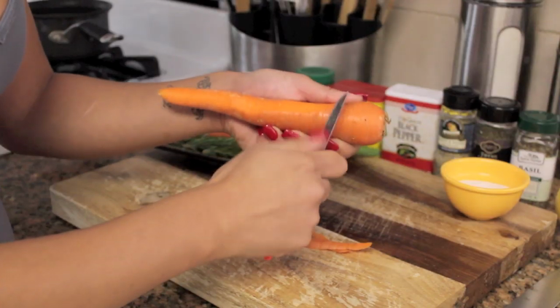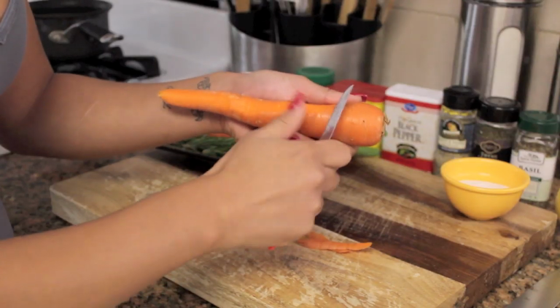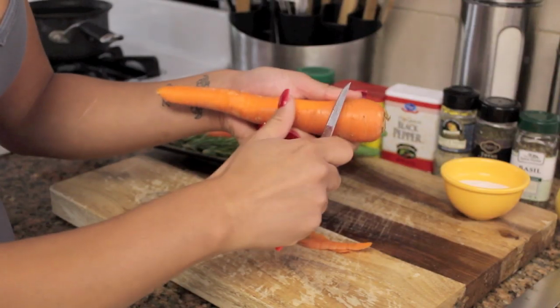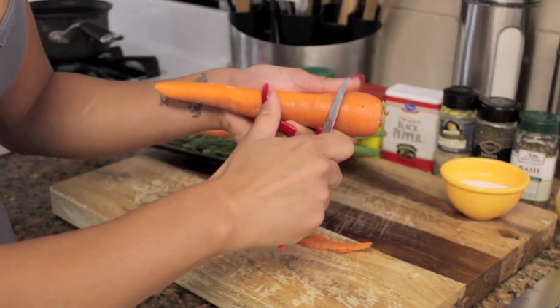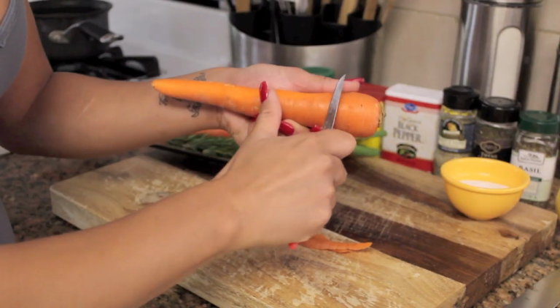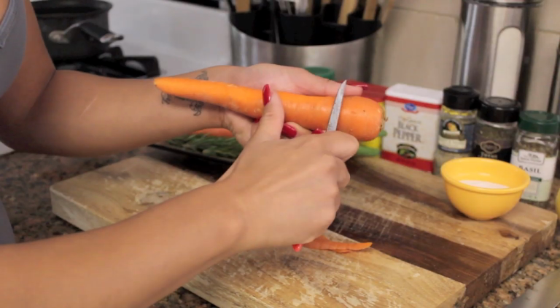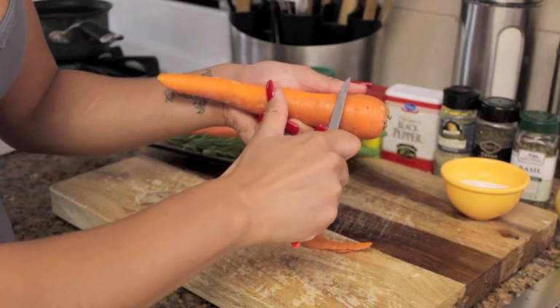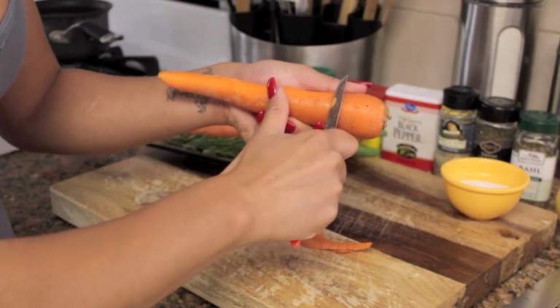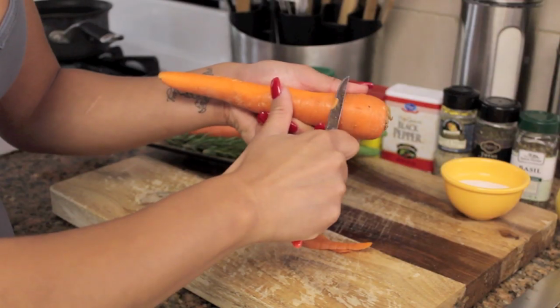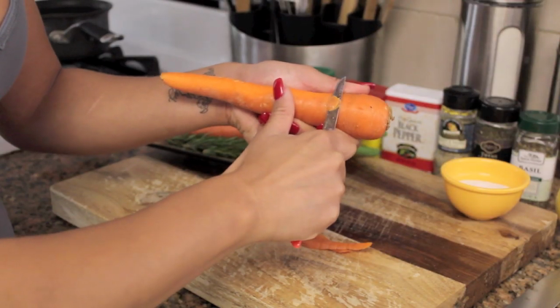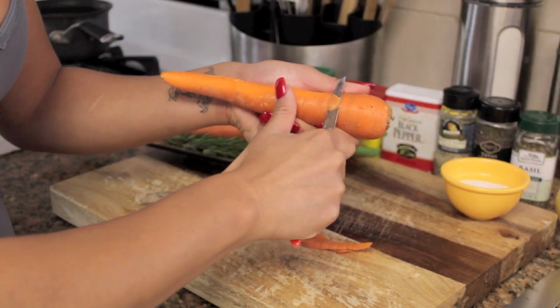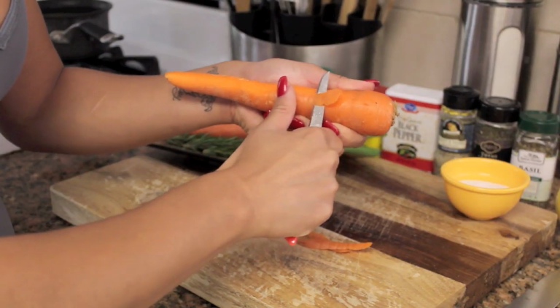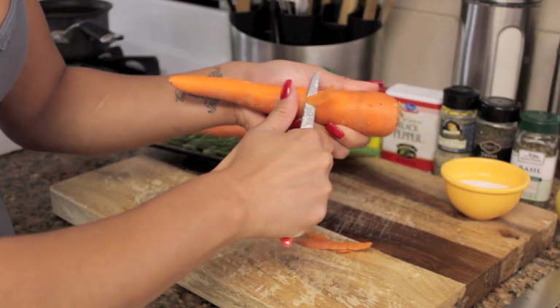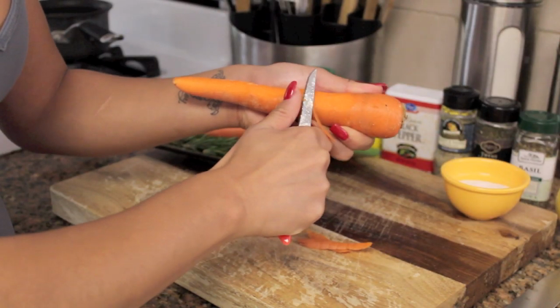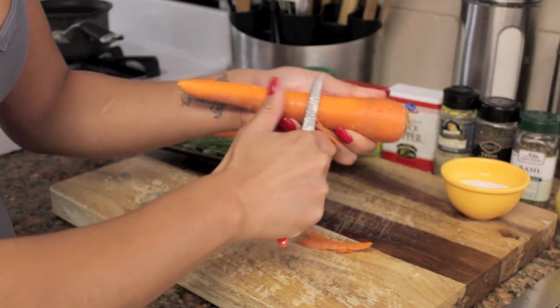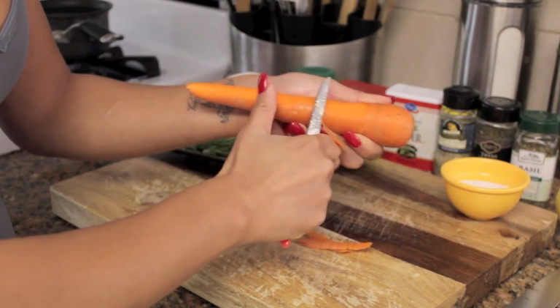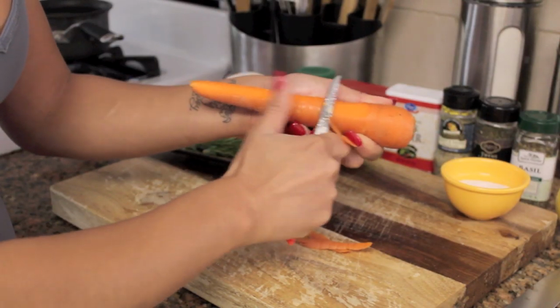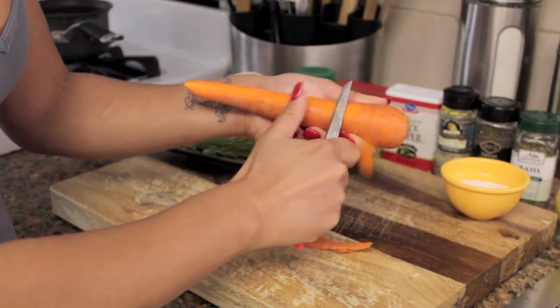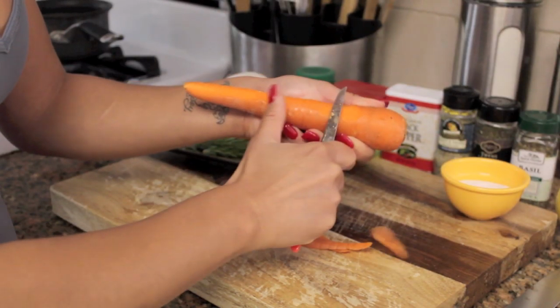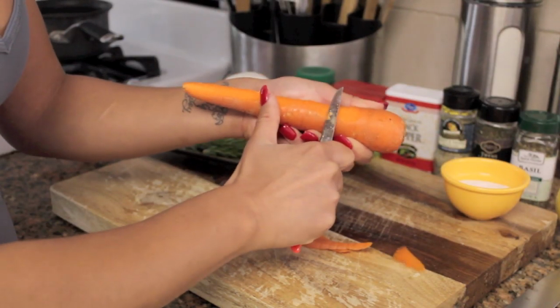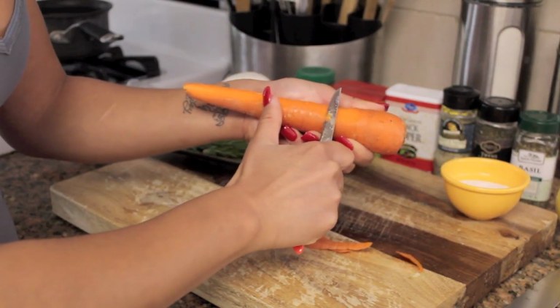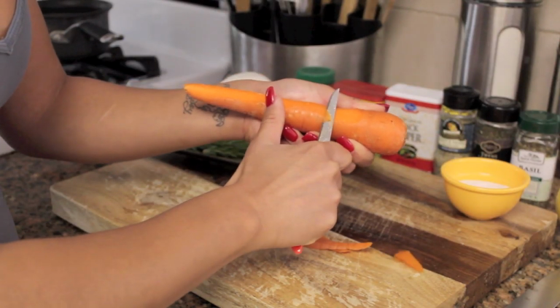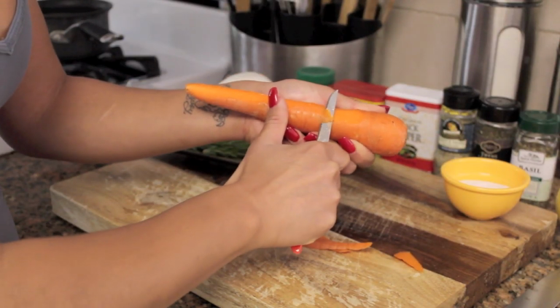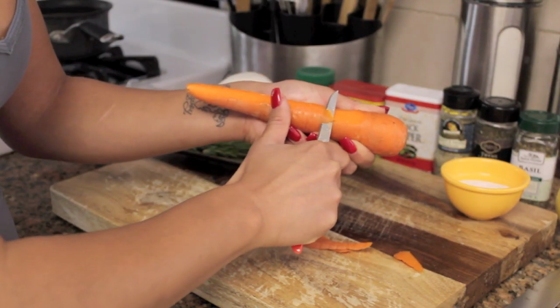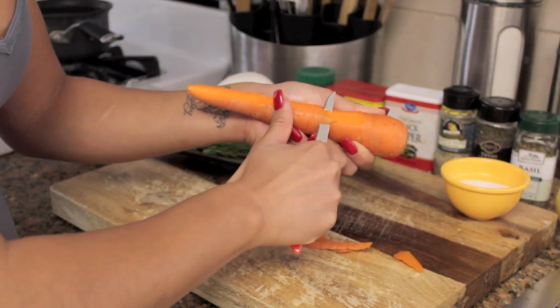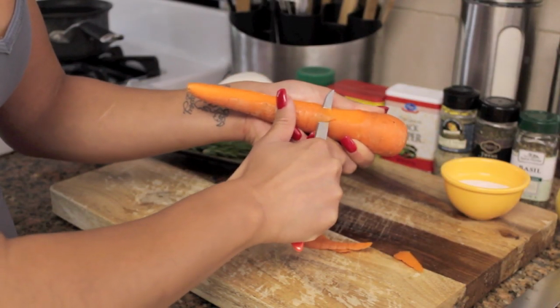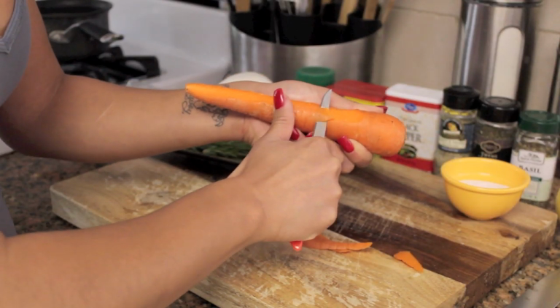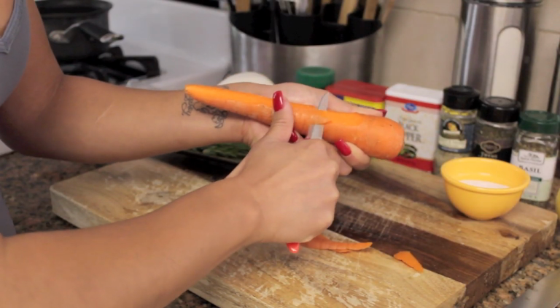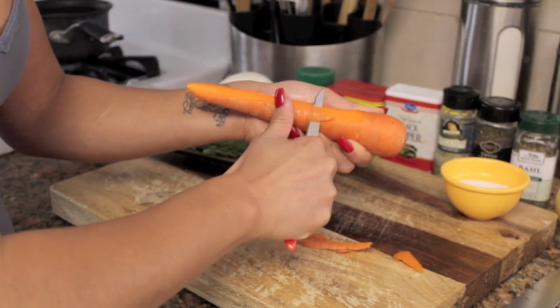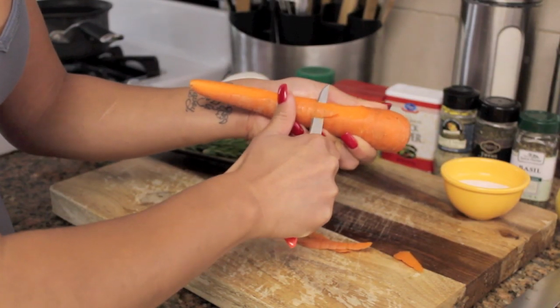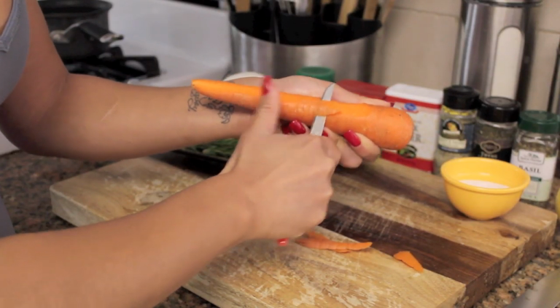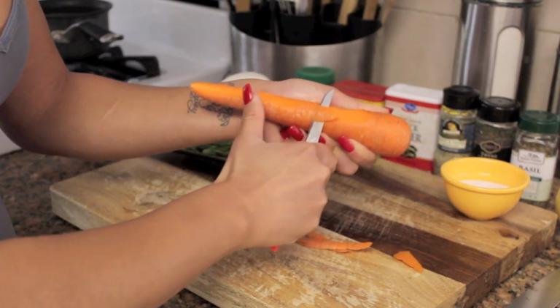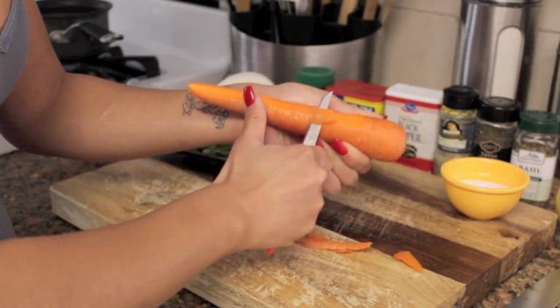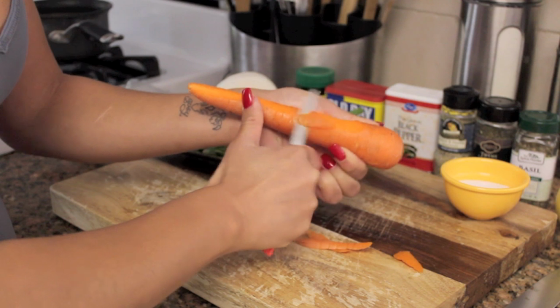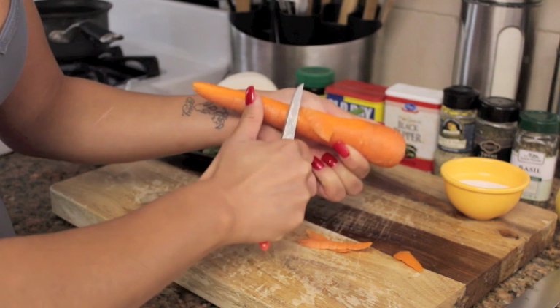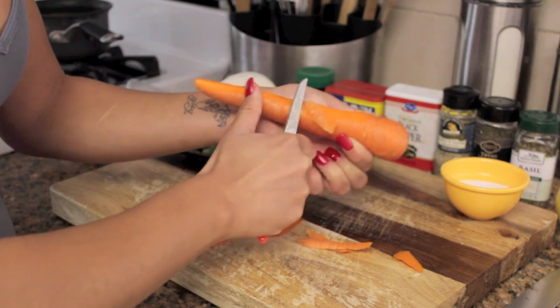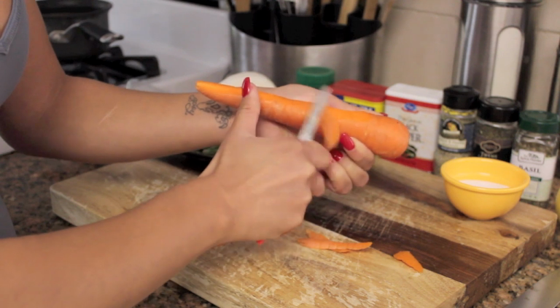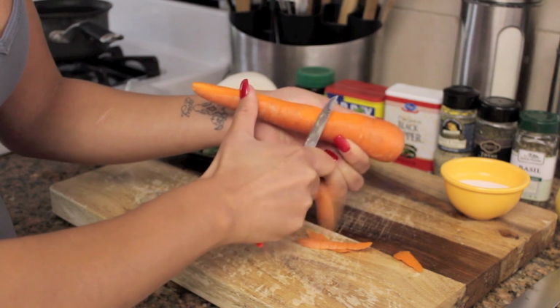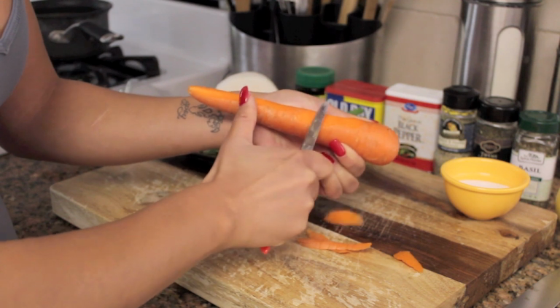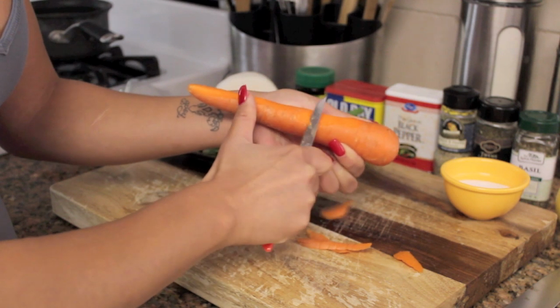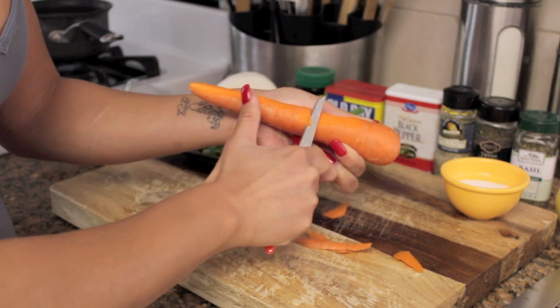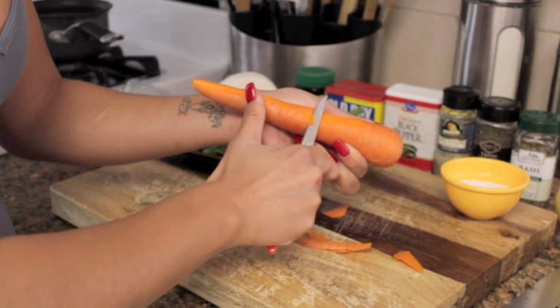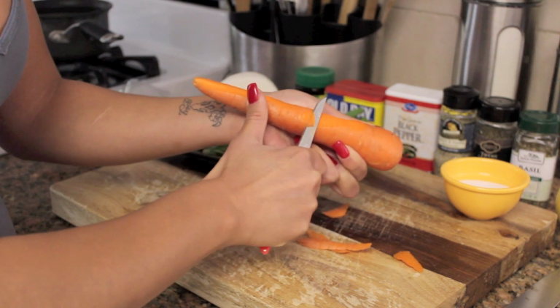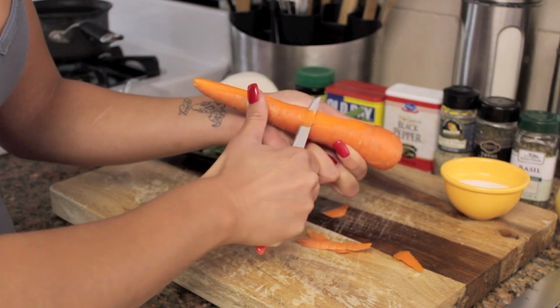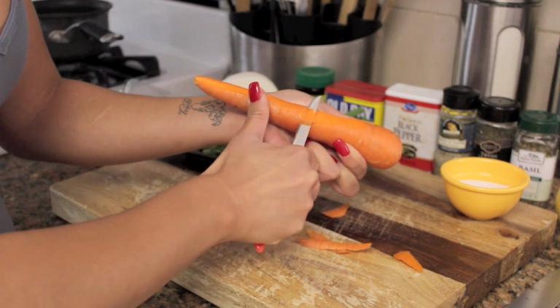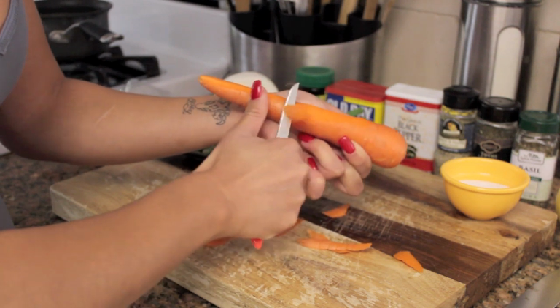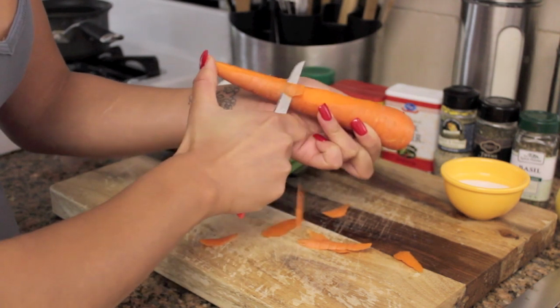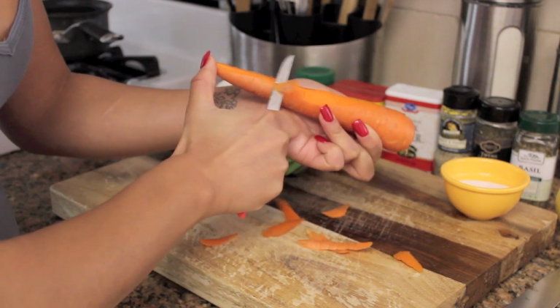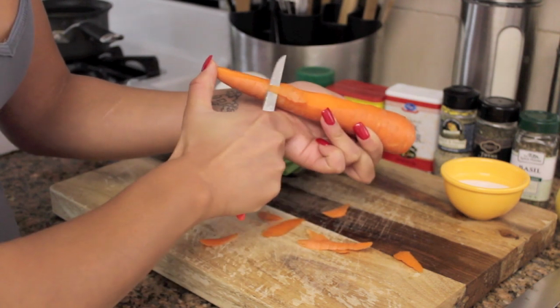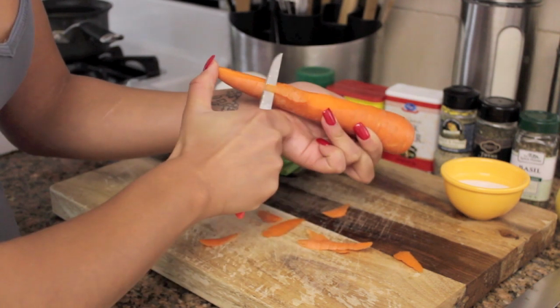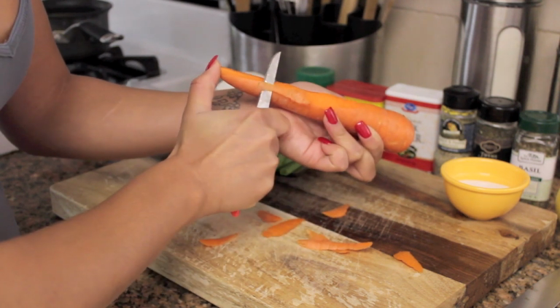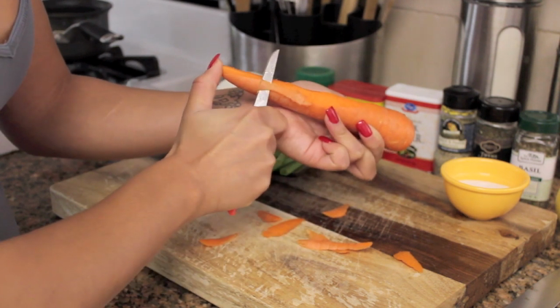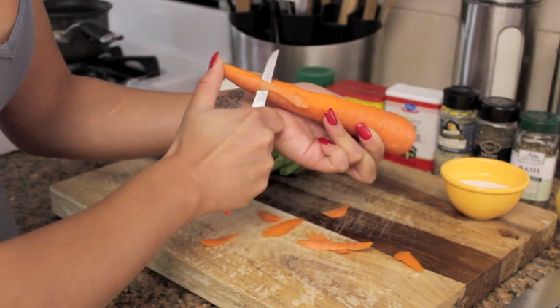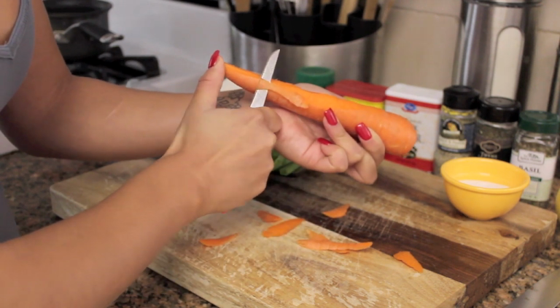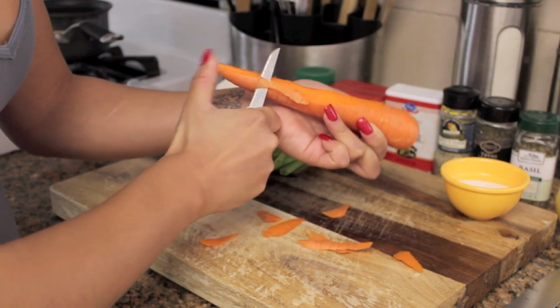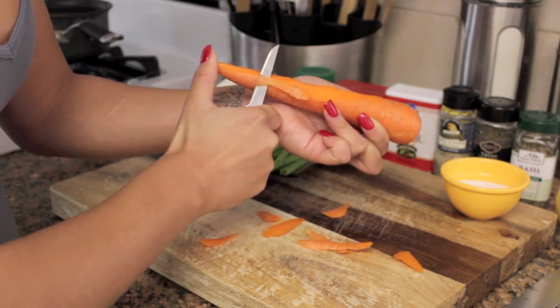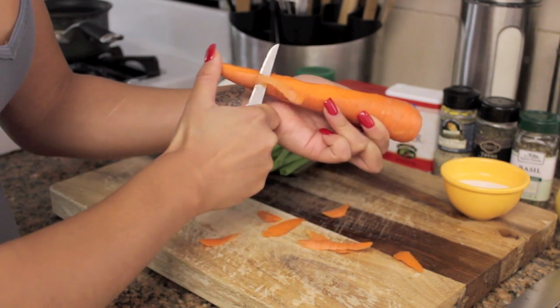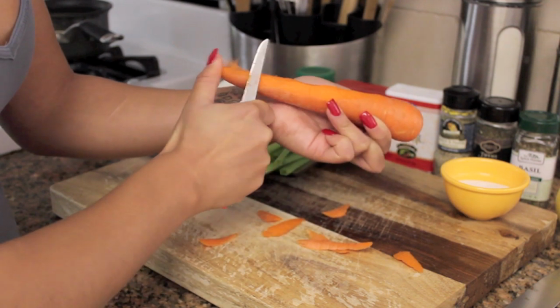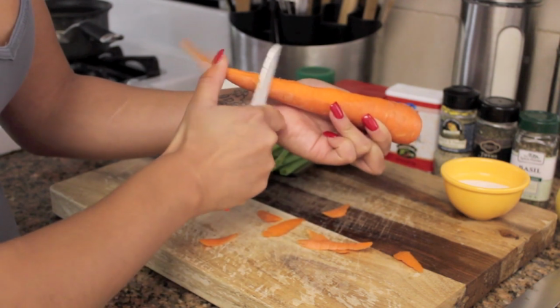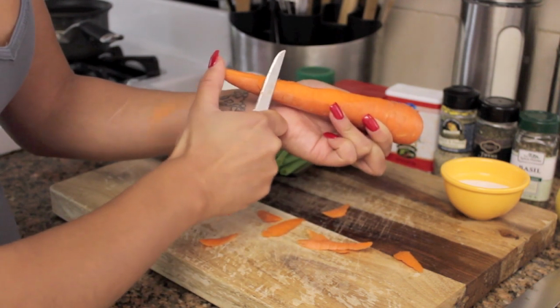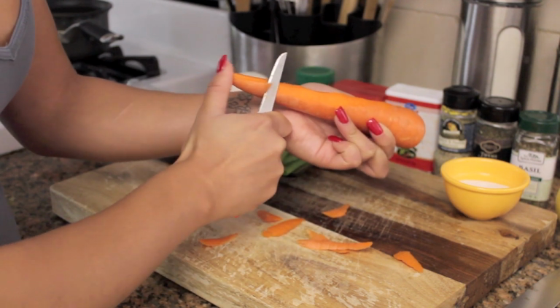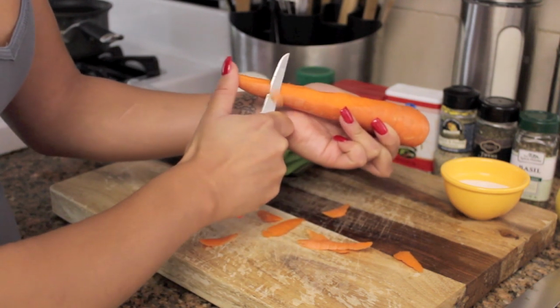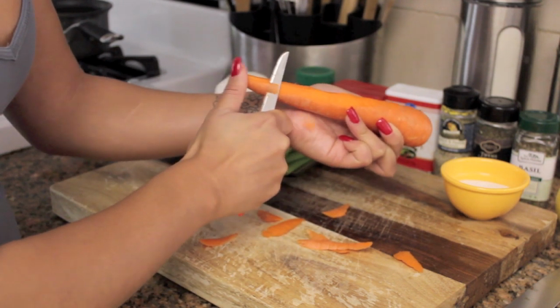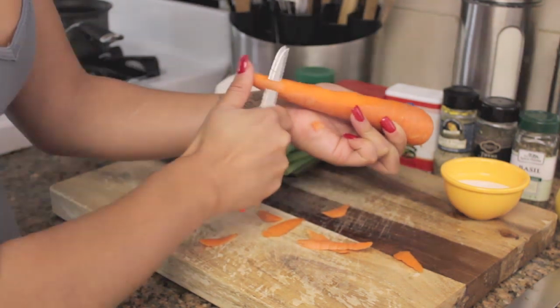So I'm going to peel these carrots first. I could do it with the peeler, but somebody stole my peeler. Now we've got to do it old school style.